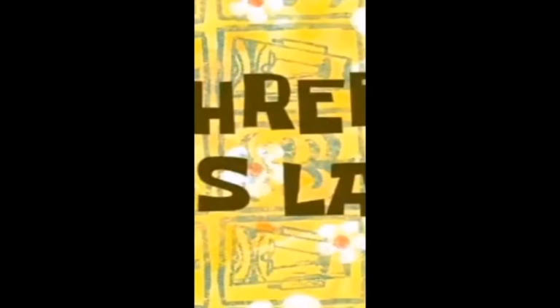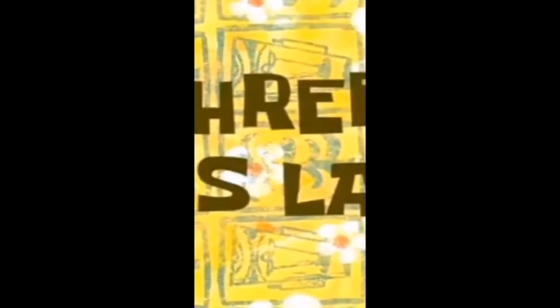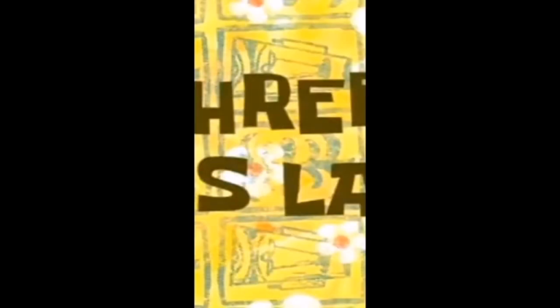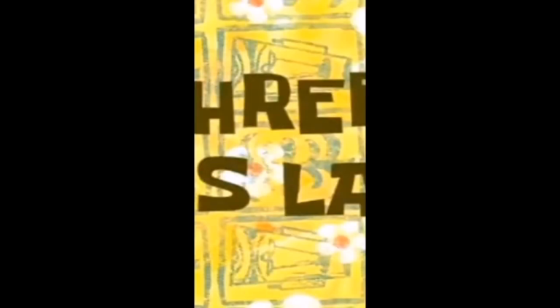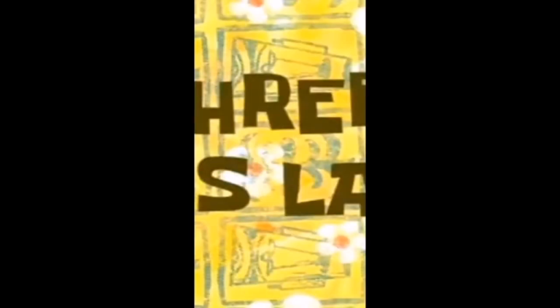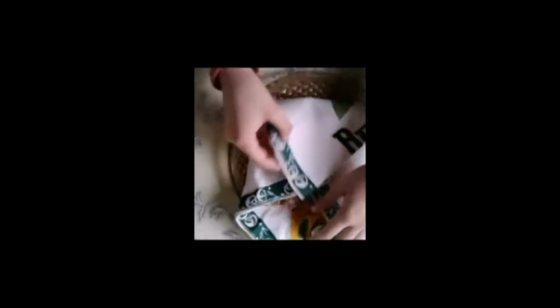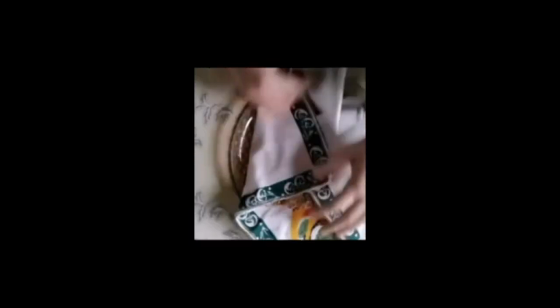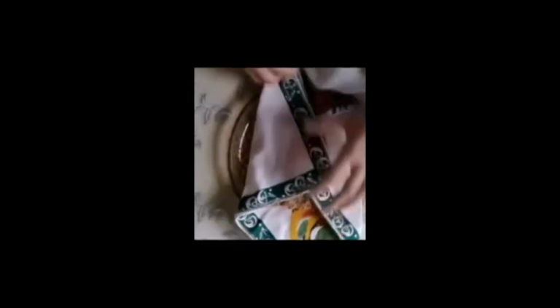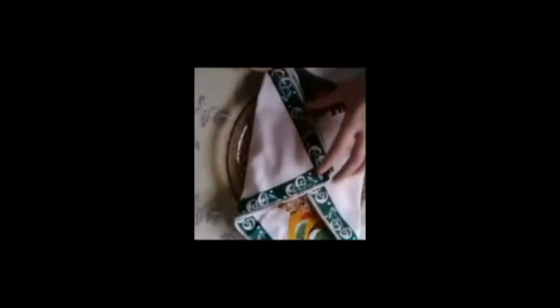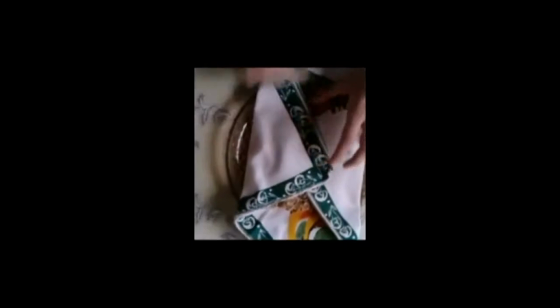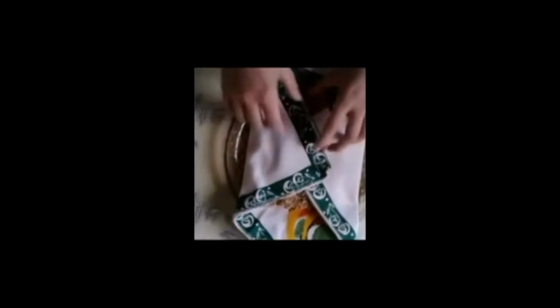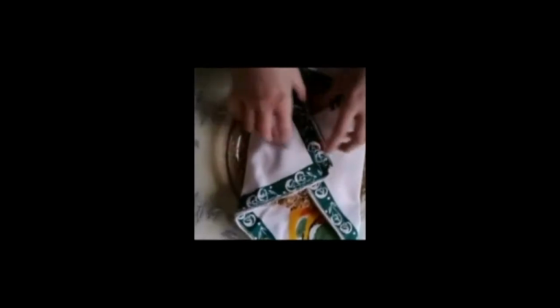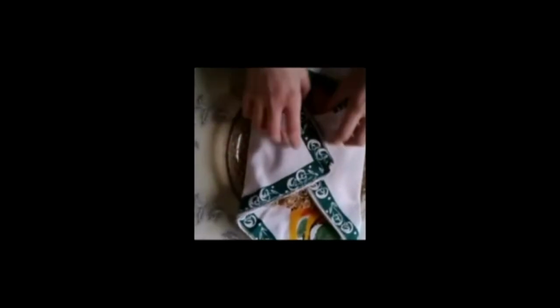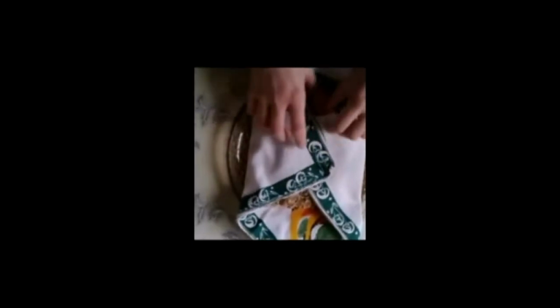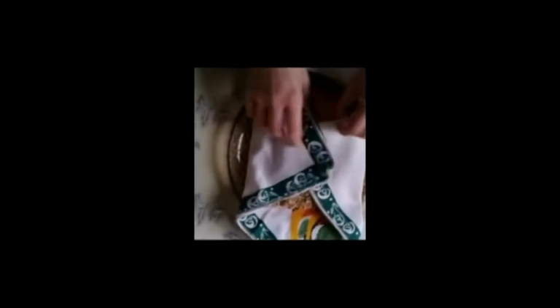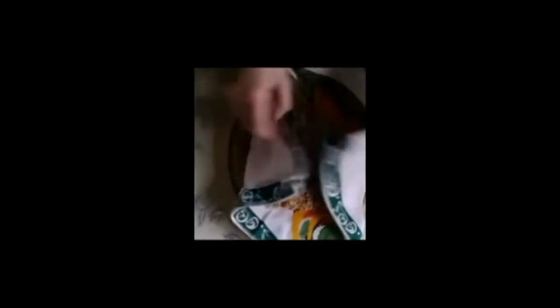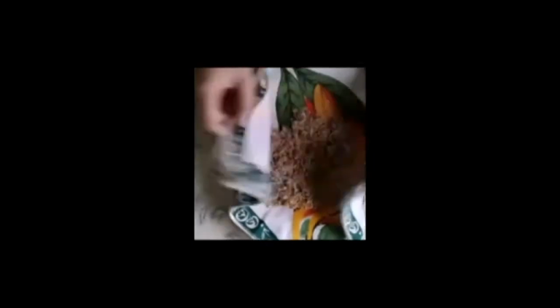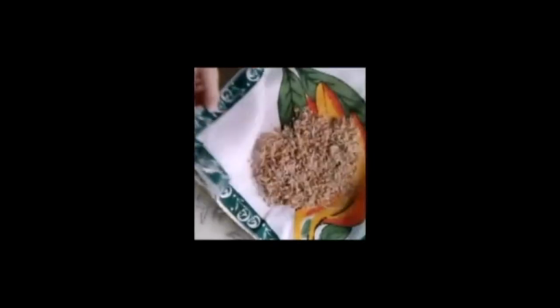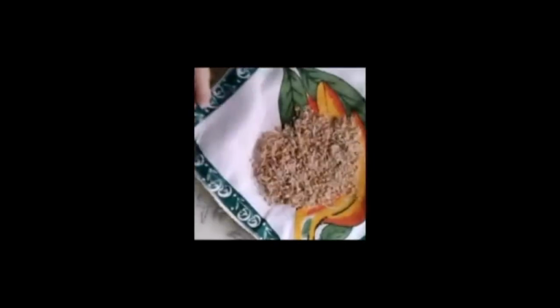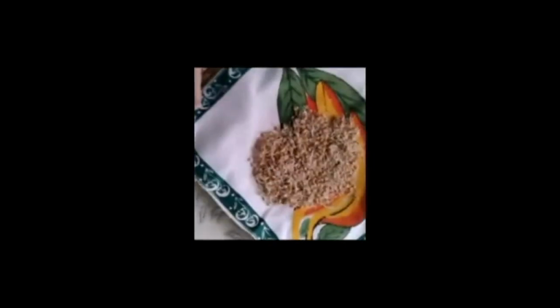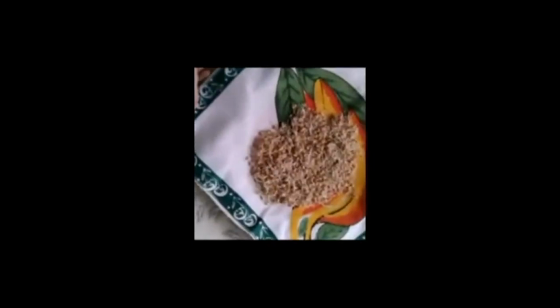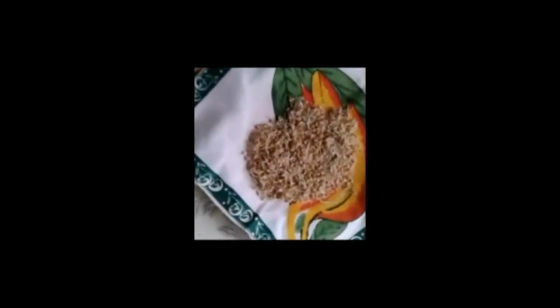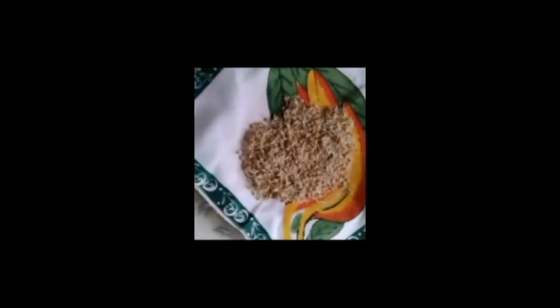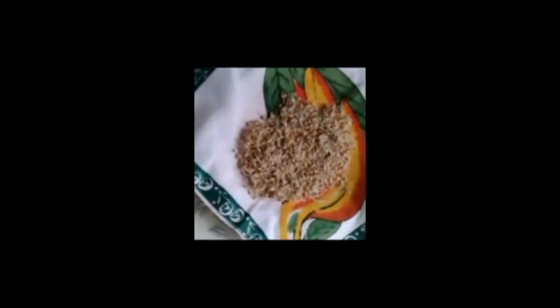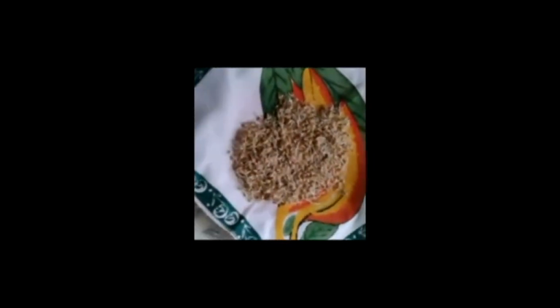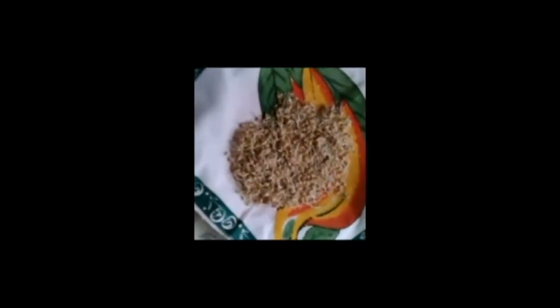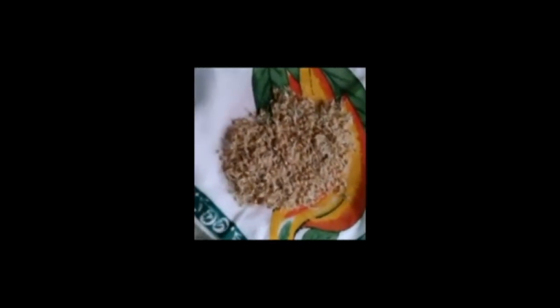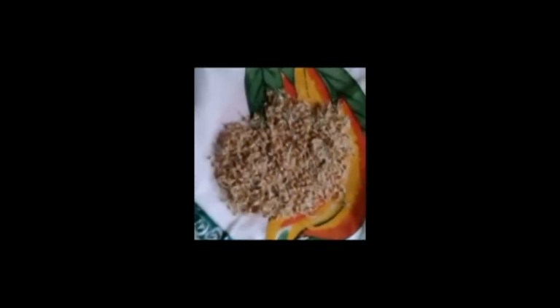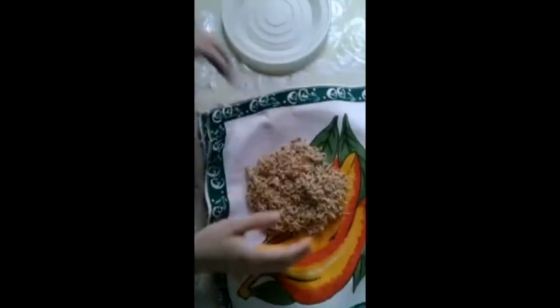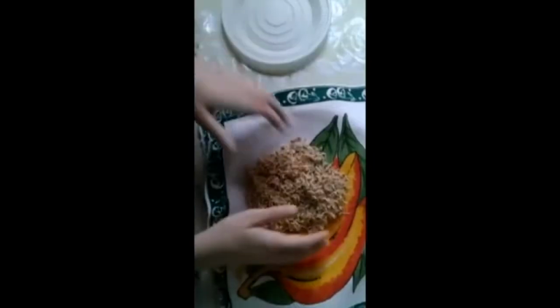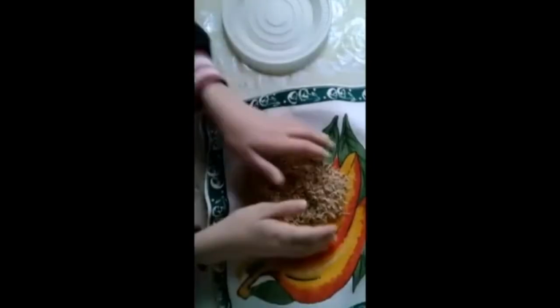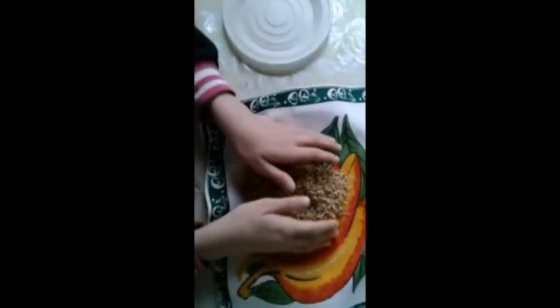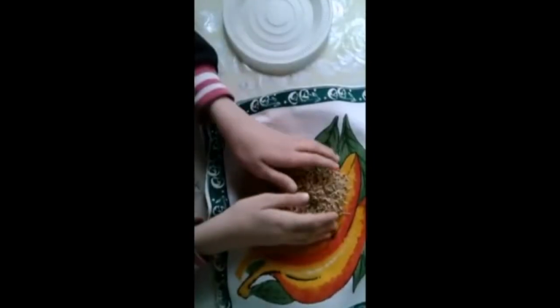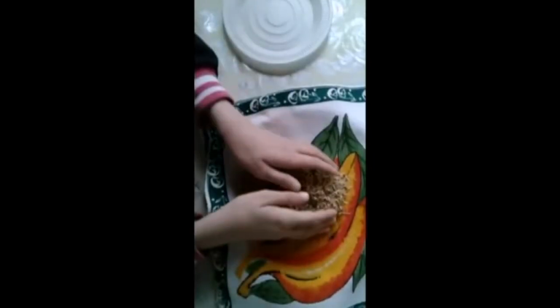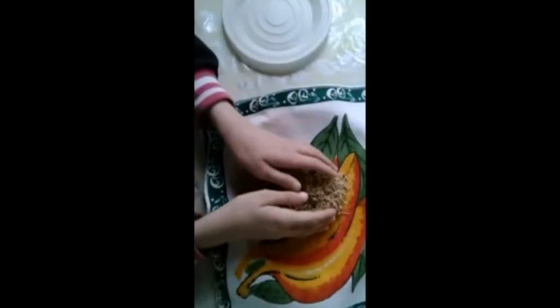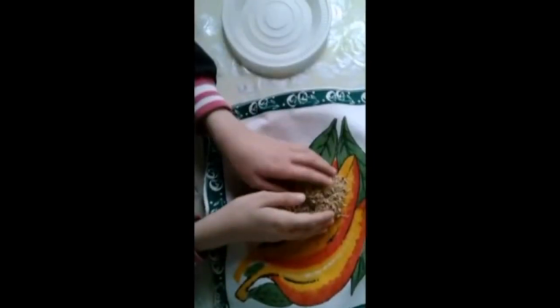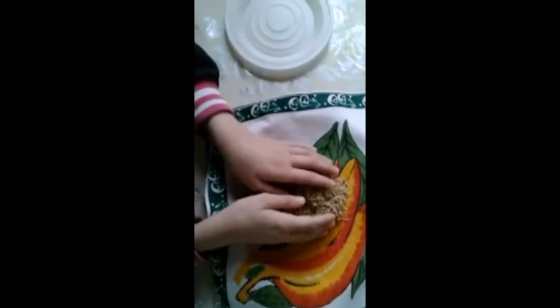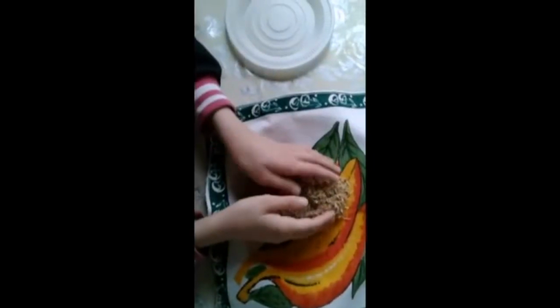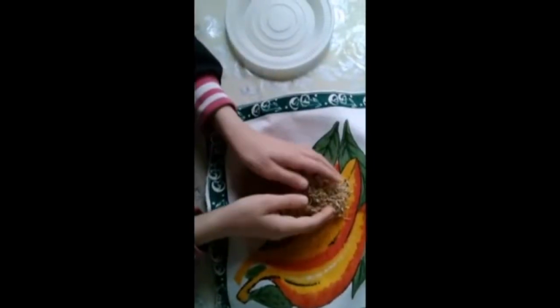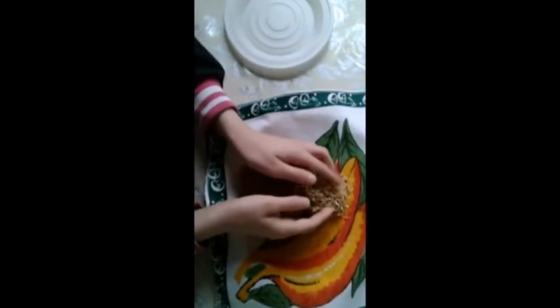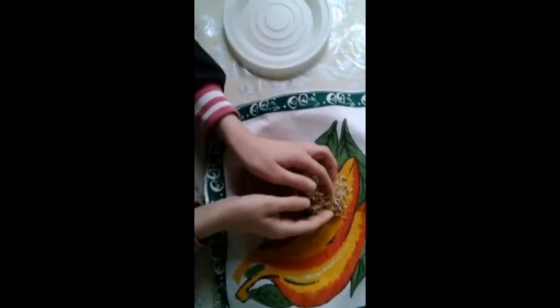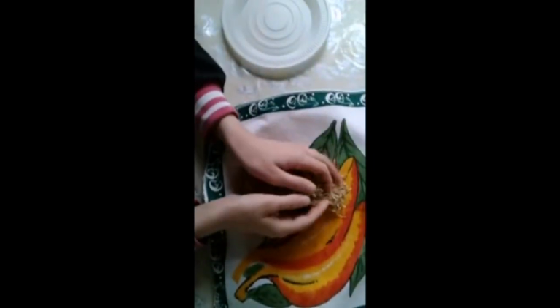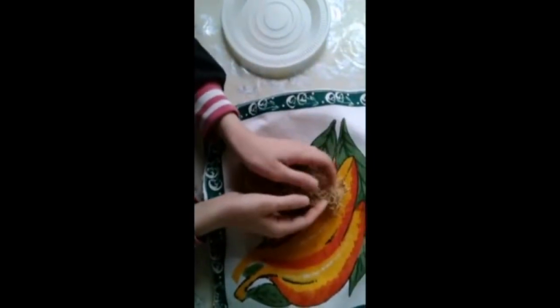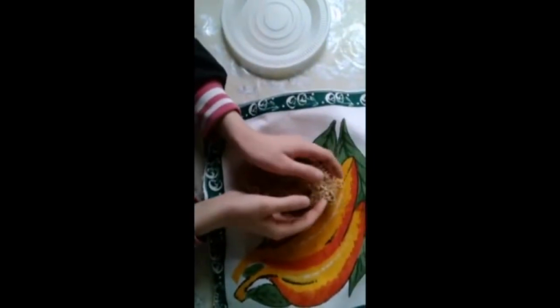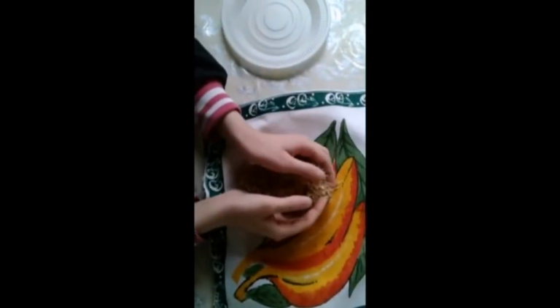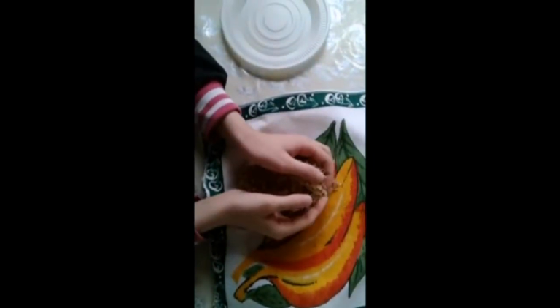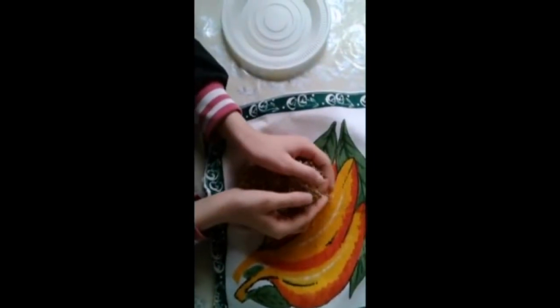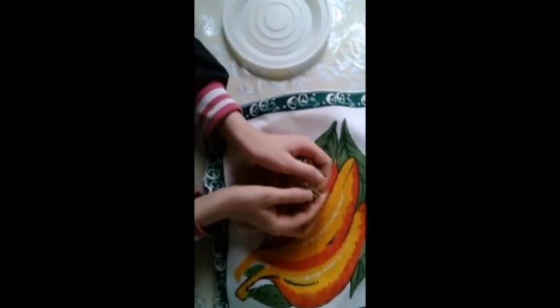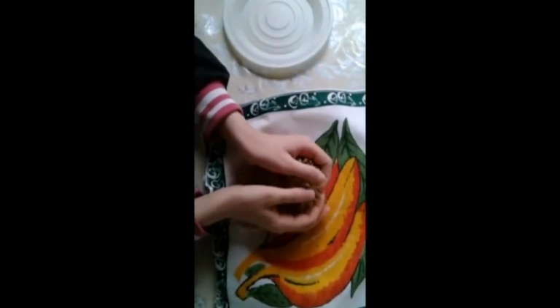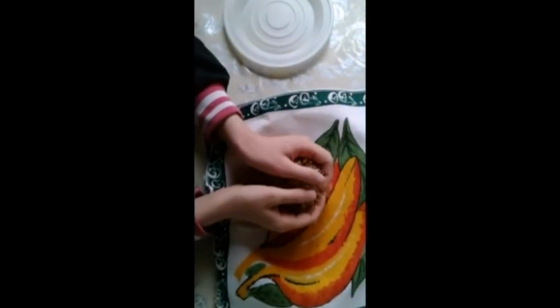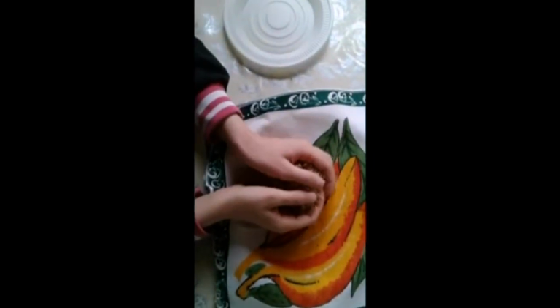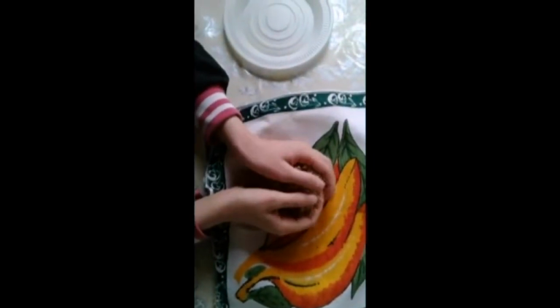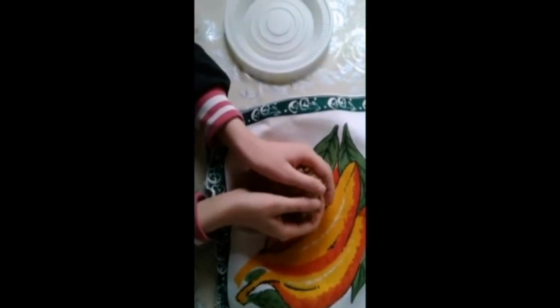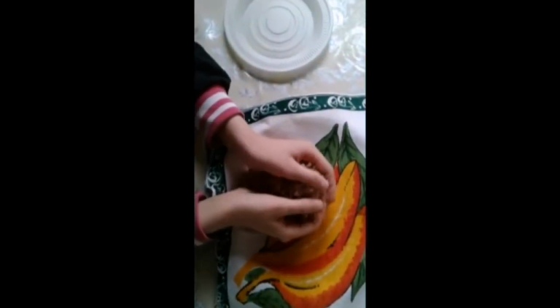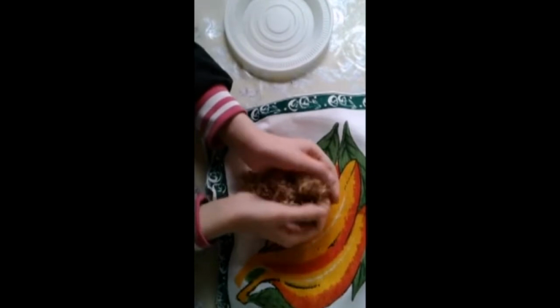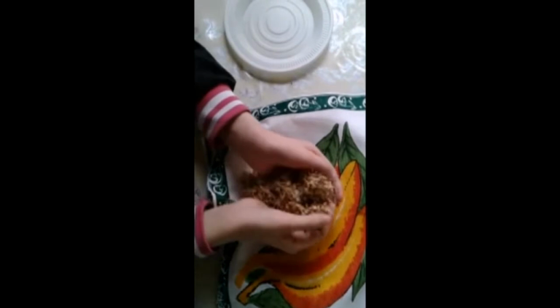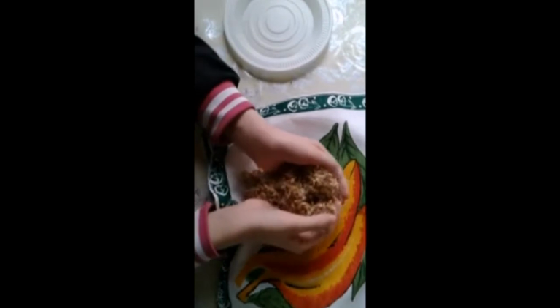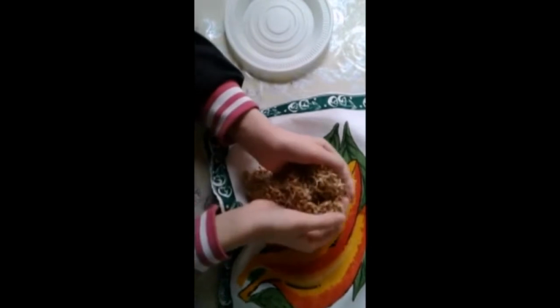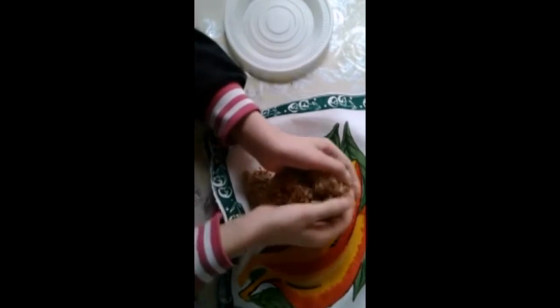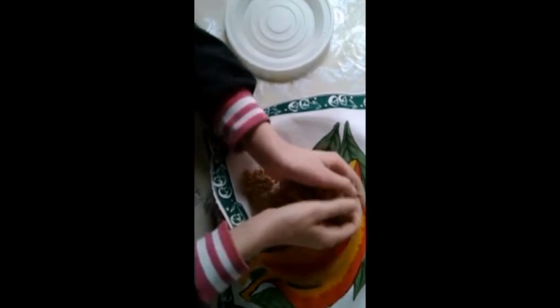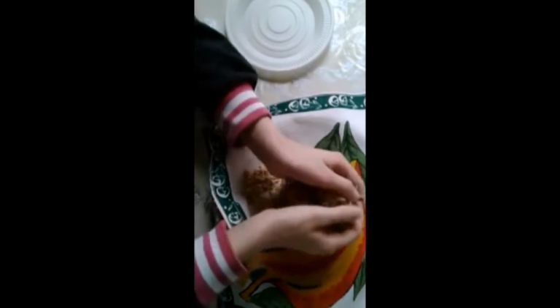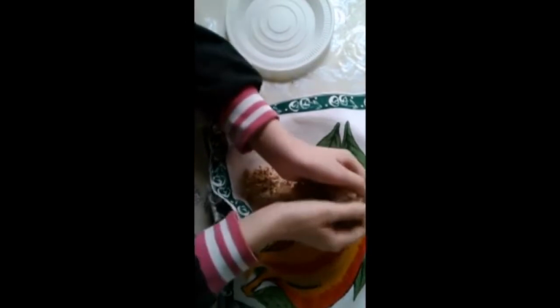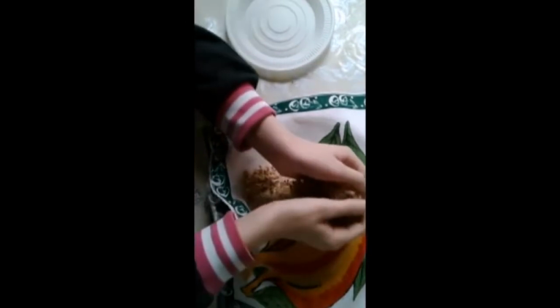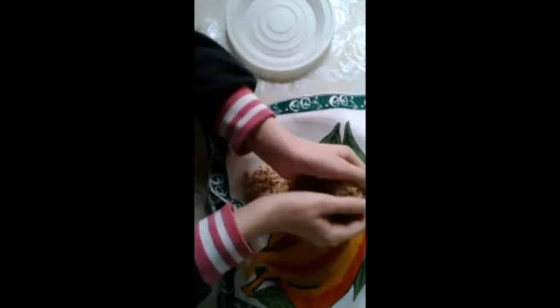After 3 days we can see the sprouts. Then we spread the sprouts with seeds on a plate.